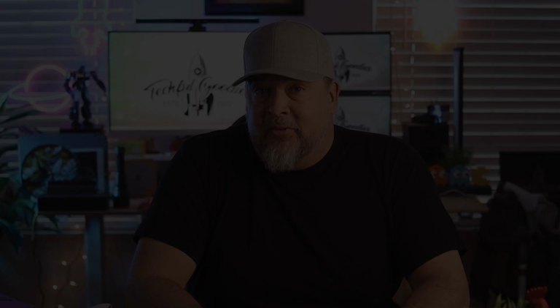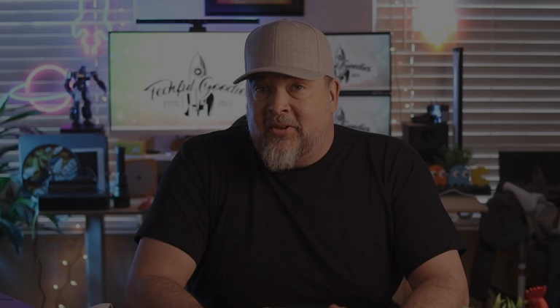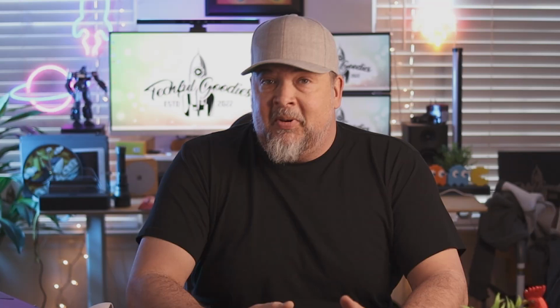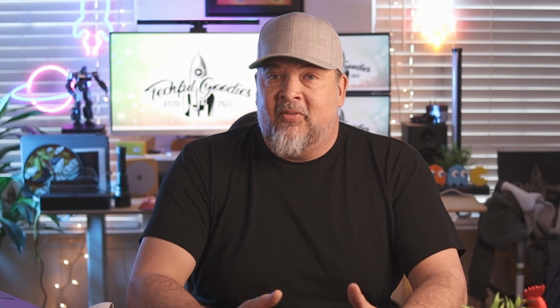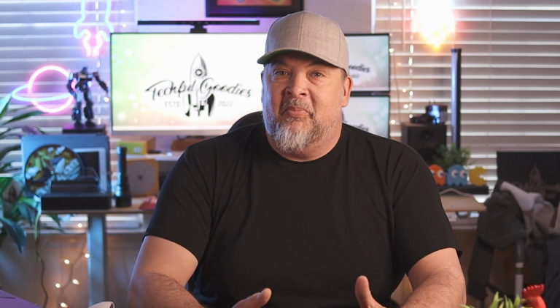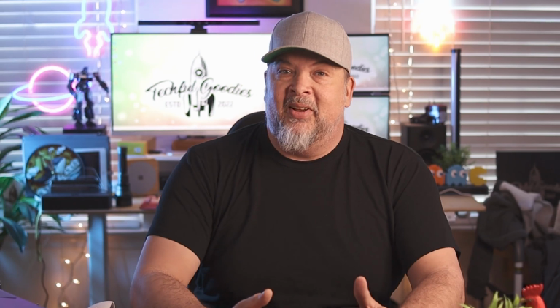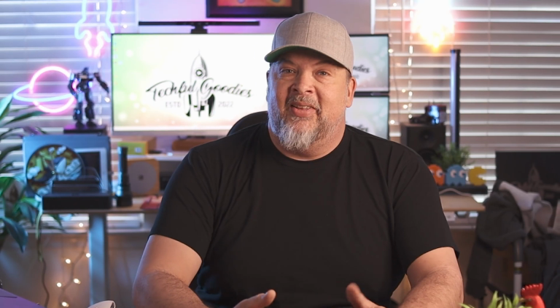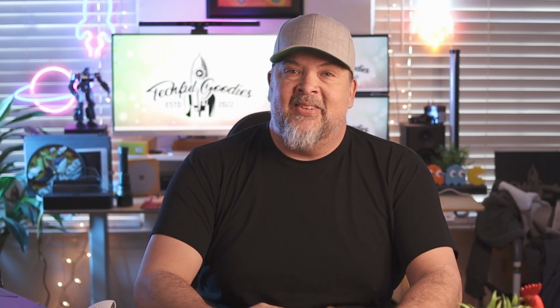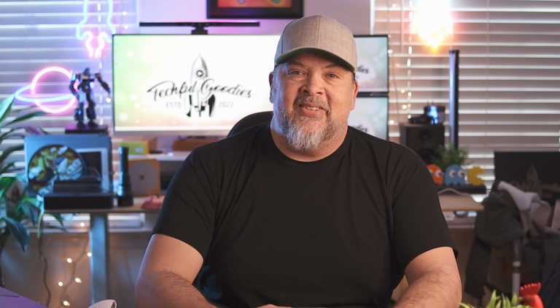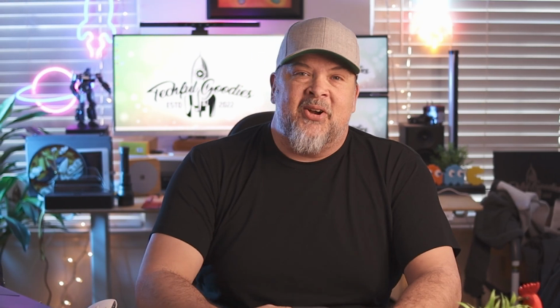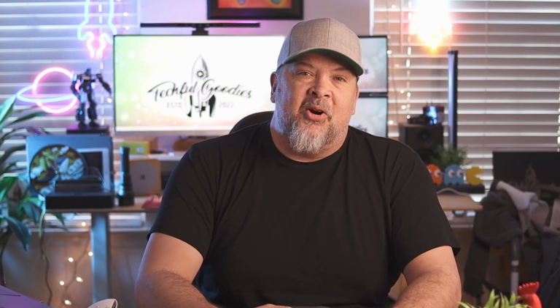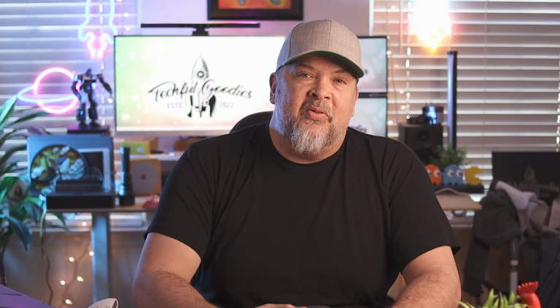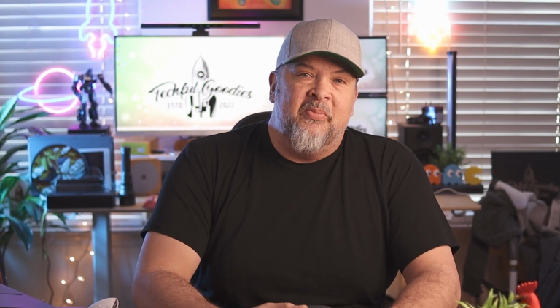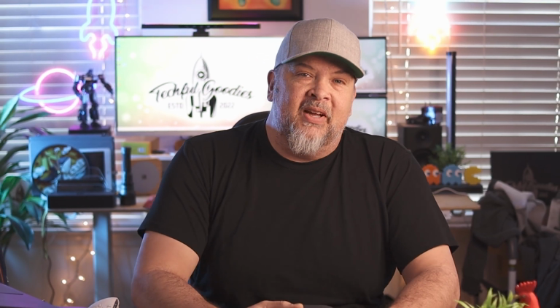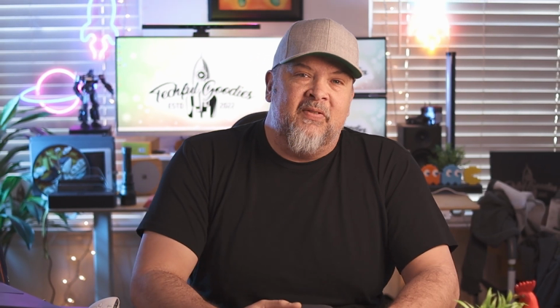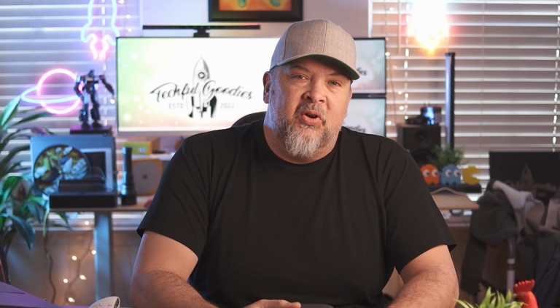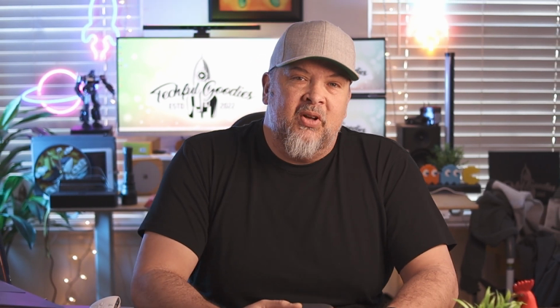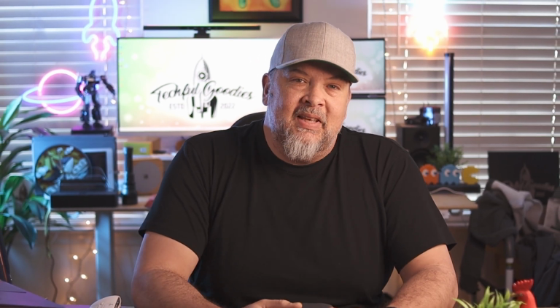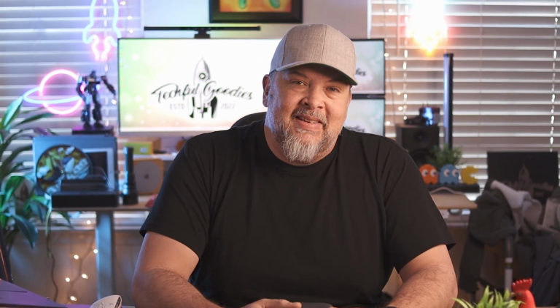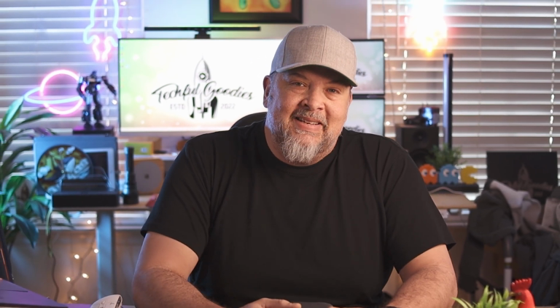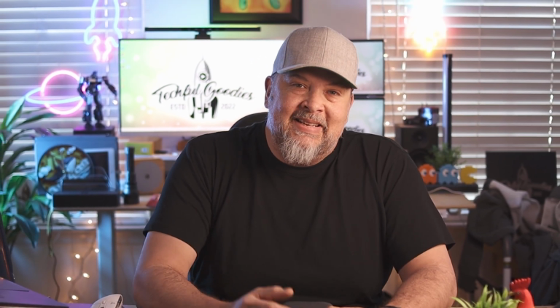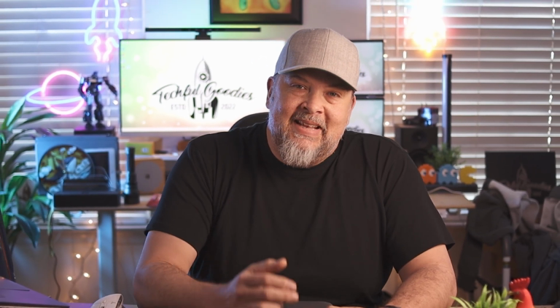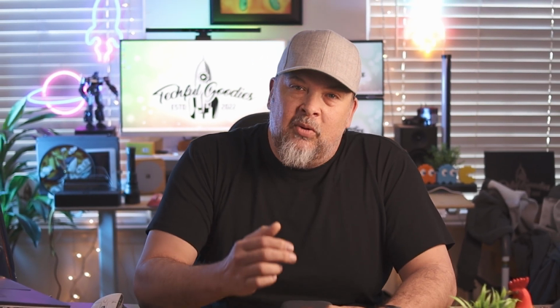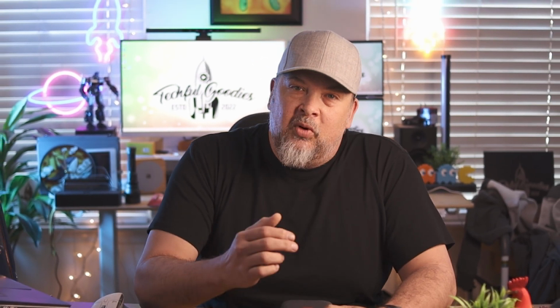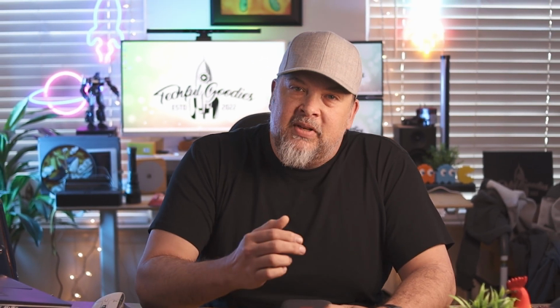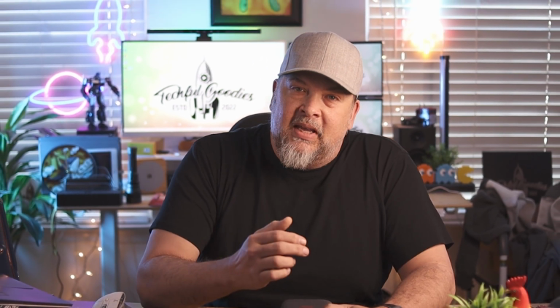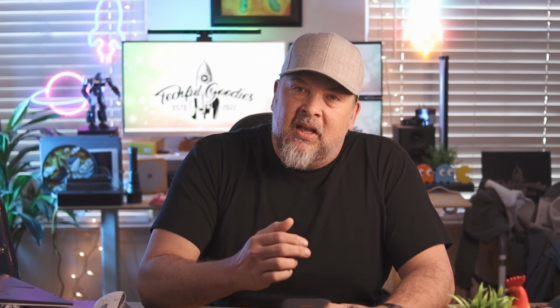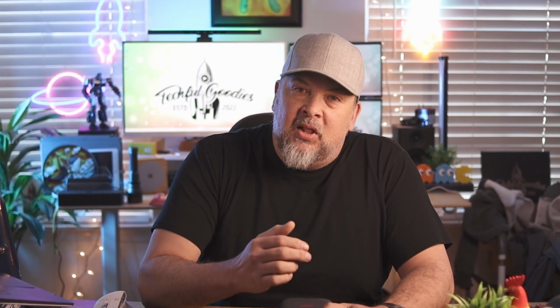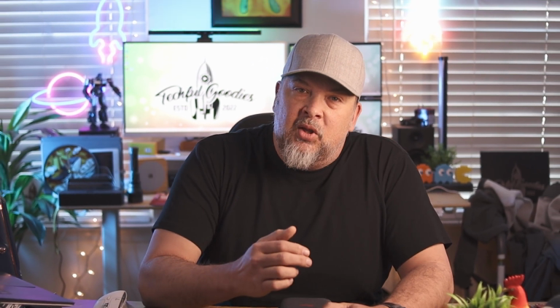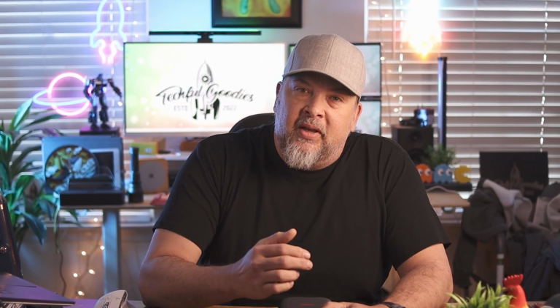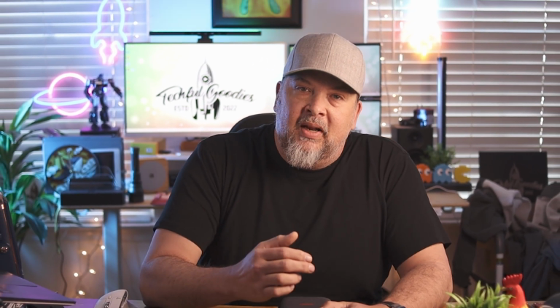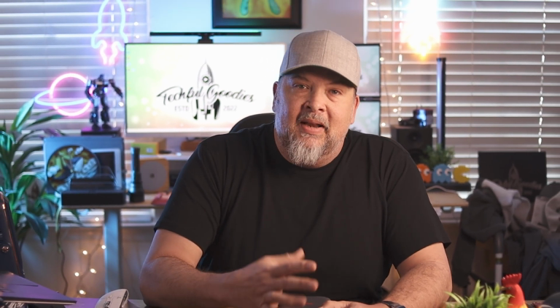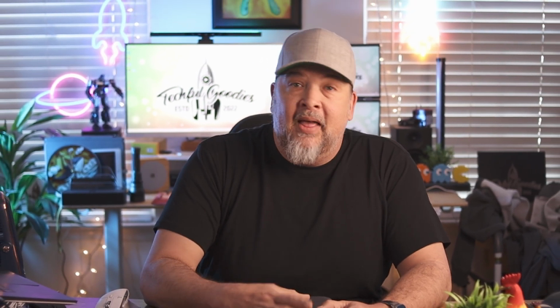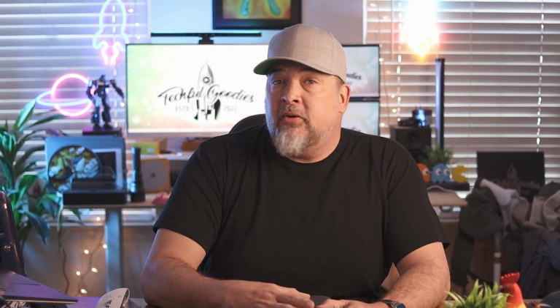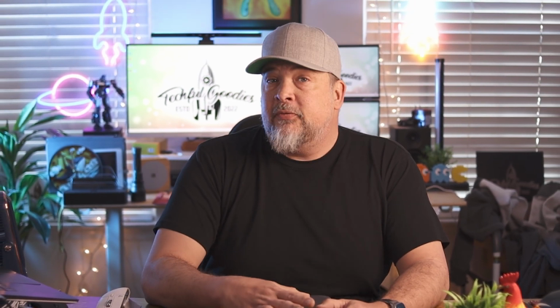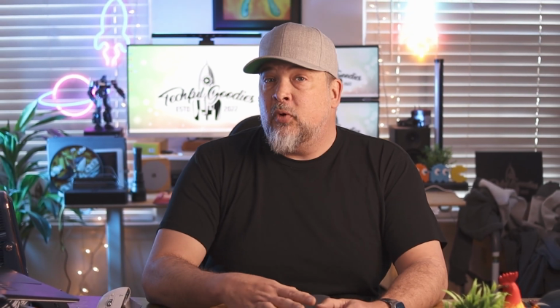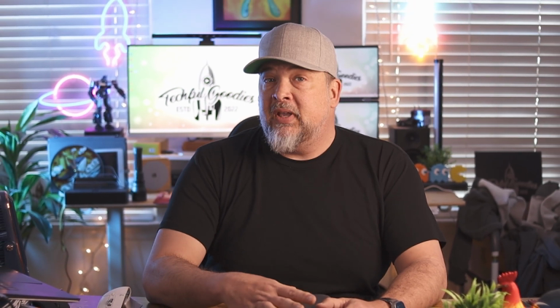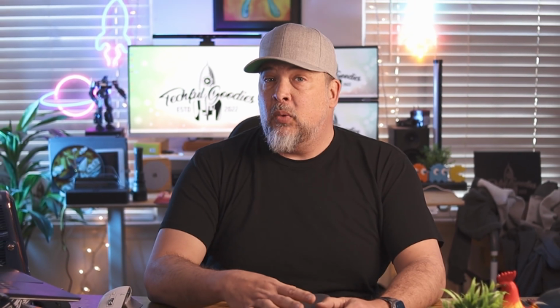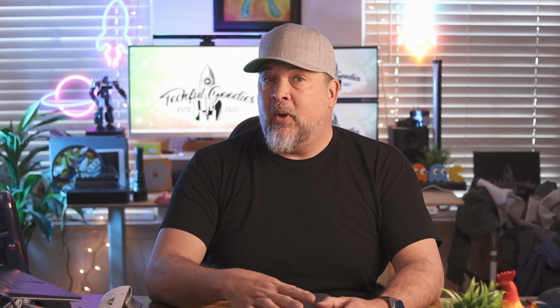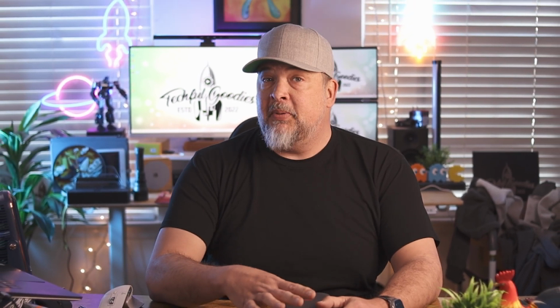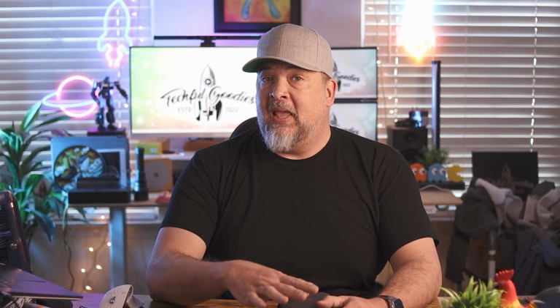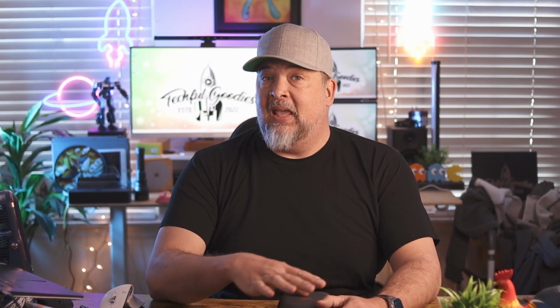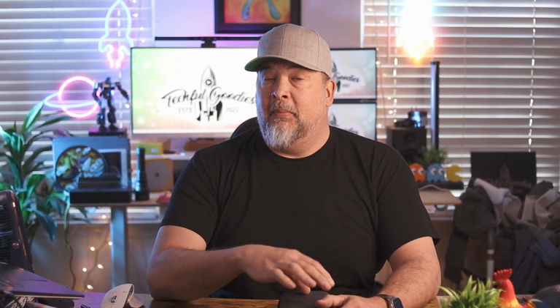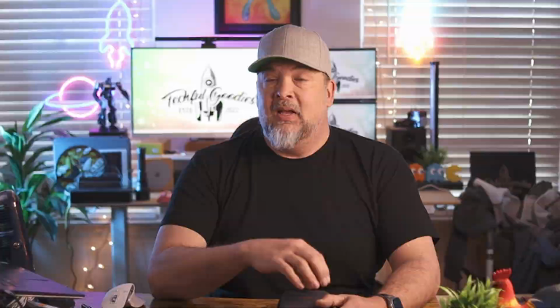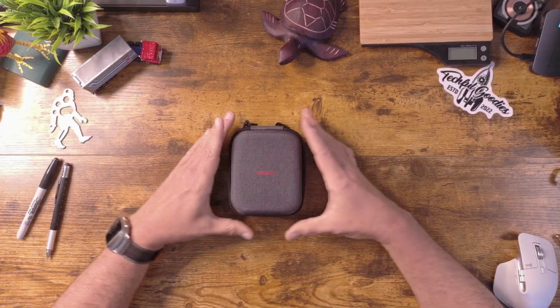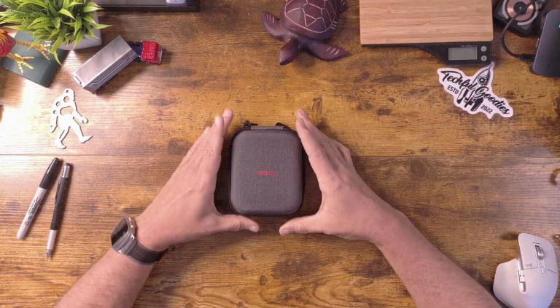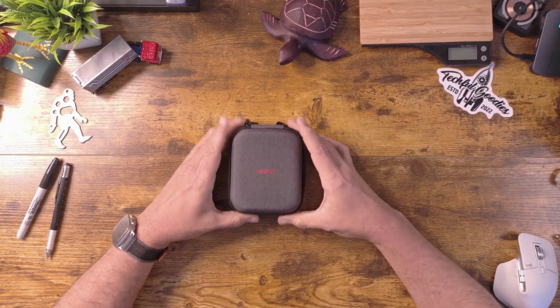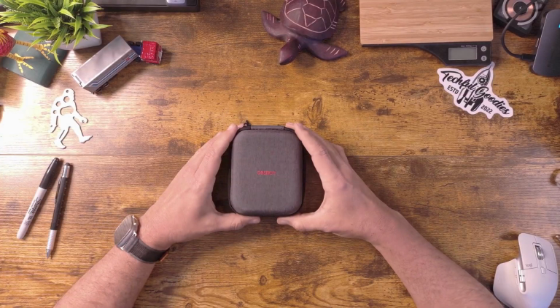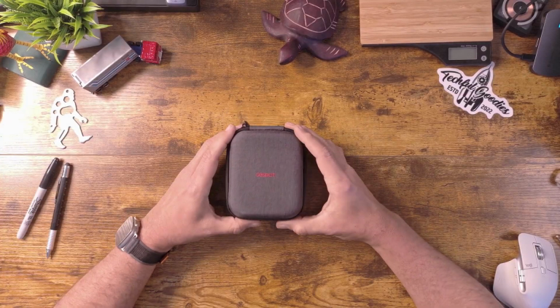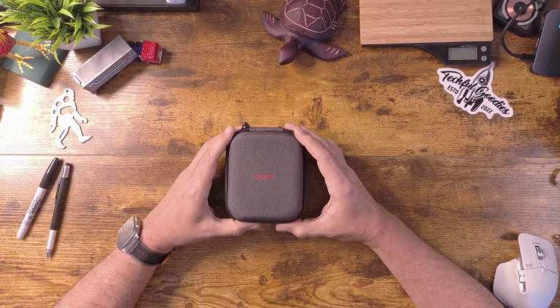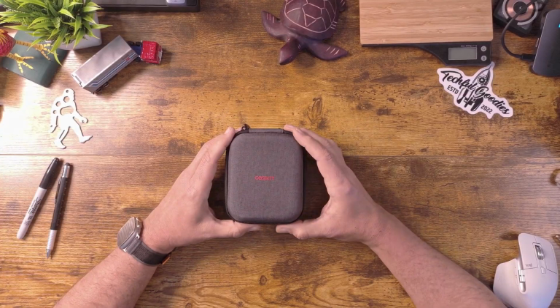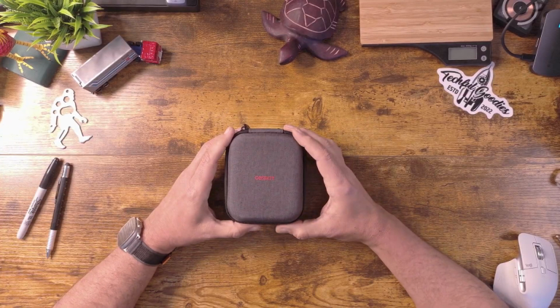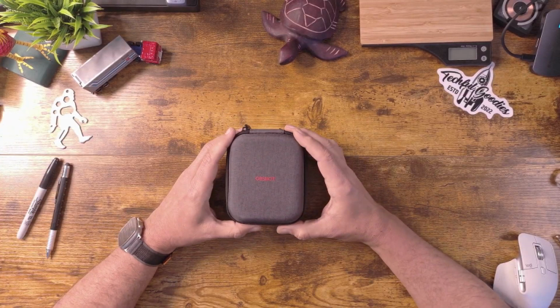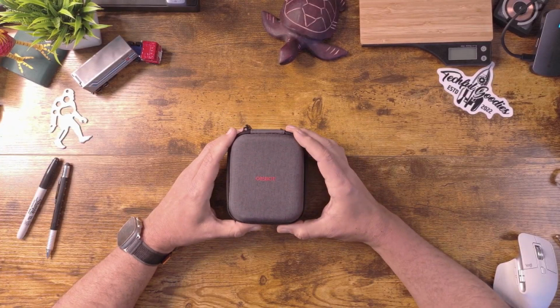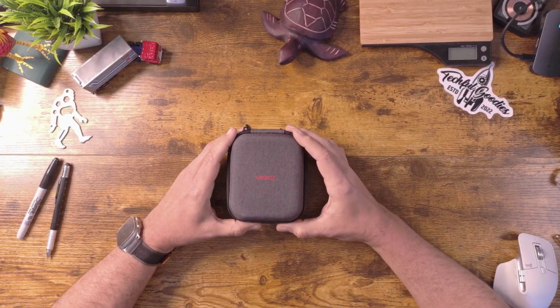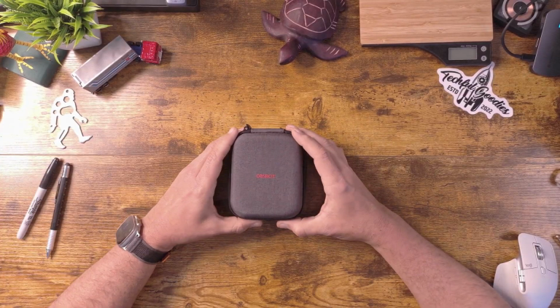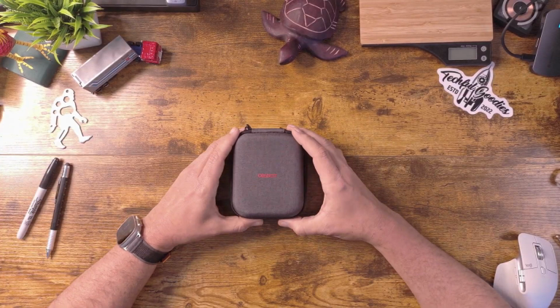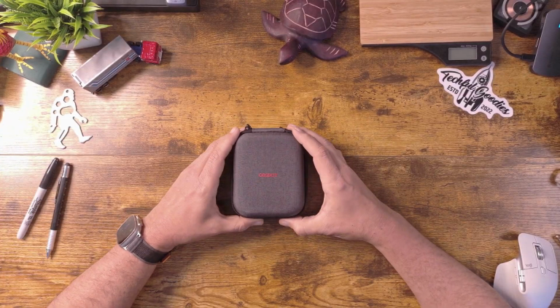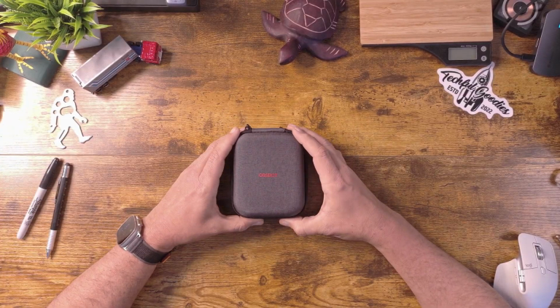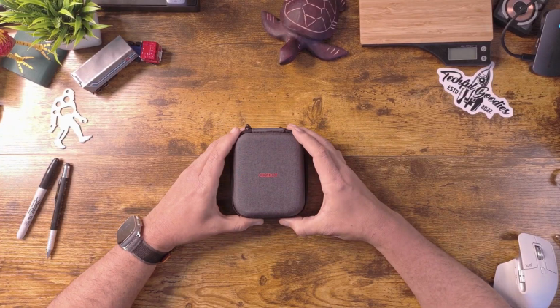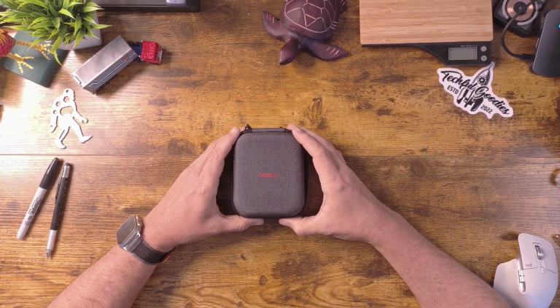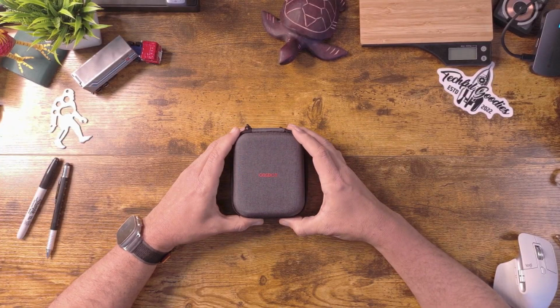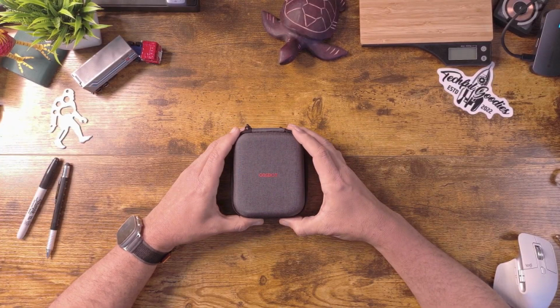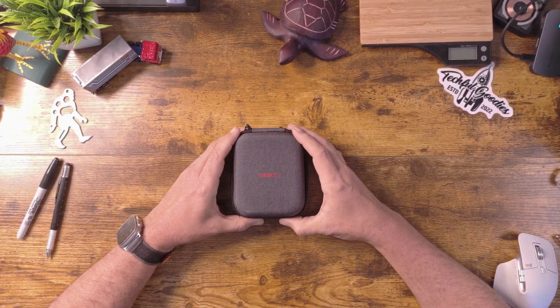What's up everybody, this is Carl from Techful Goodies and today we're taking a look at another 4K webcam. This is the ObSpot Tiny2 camera.